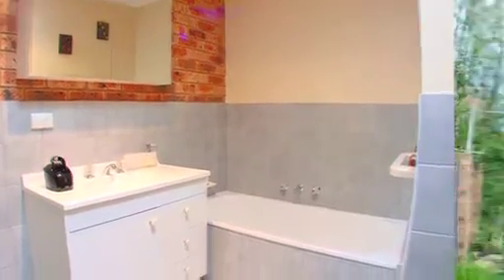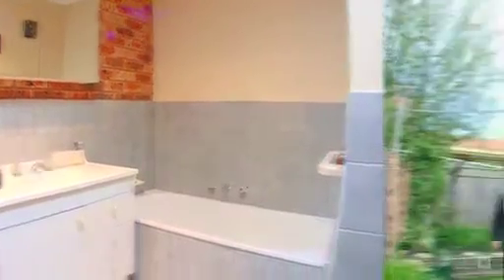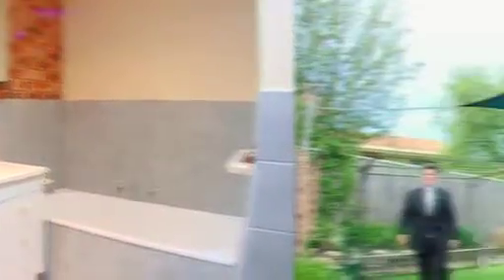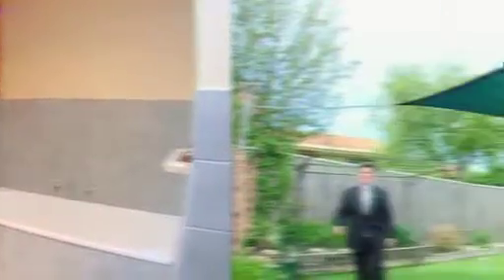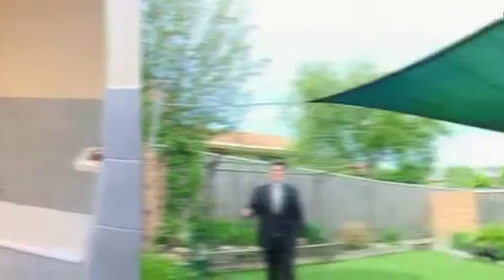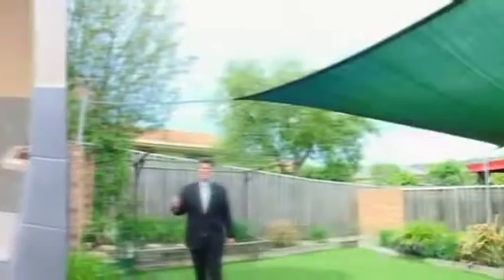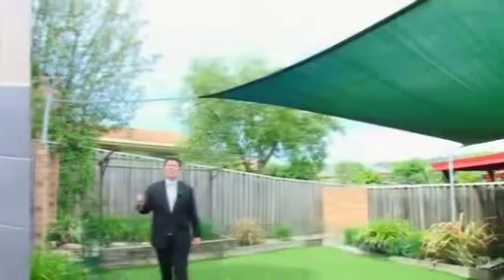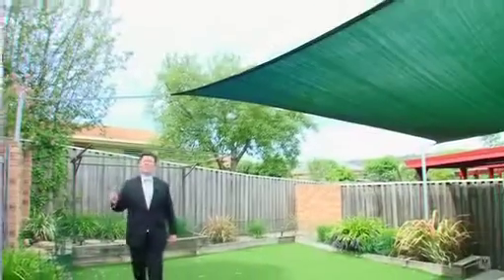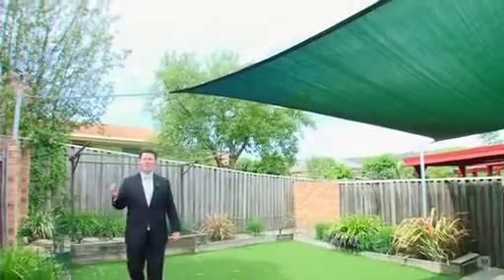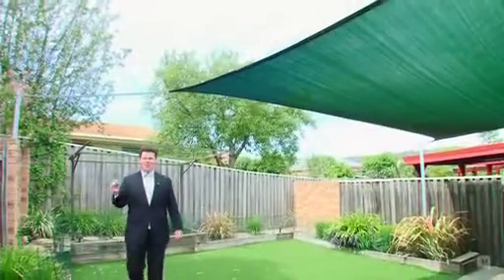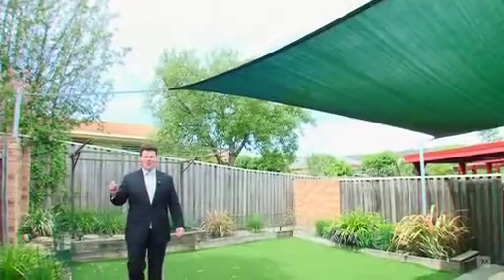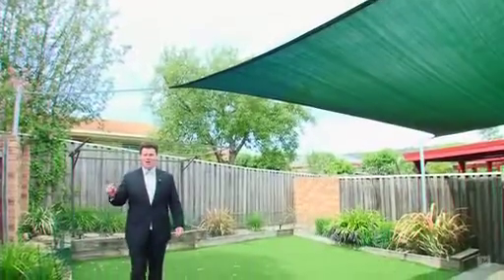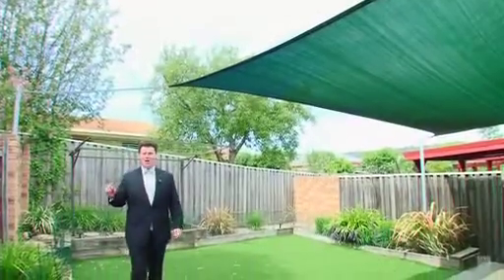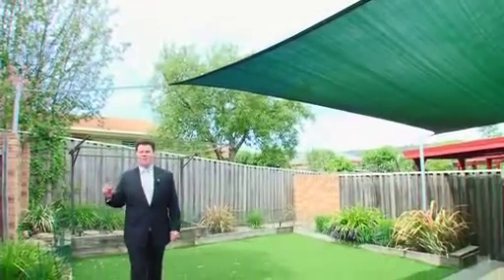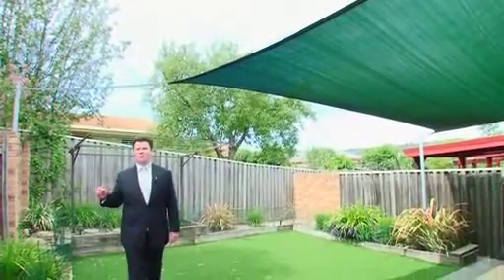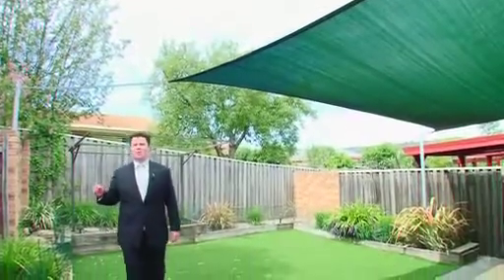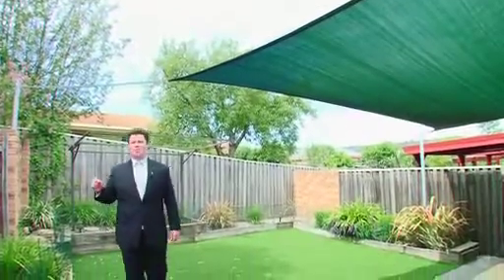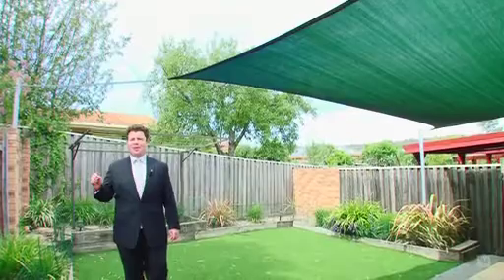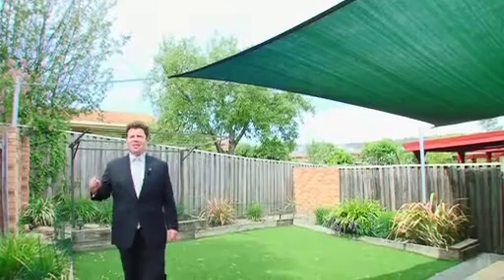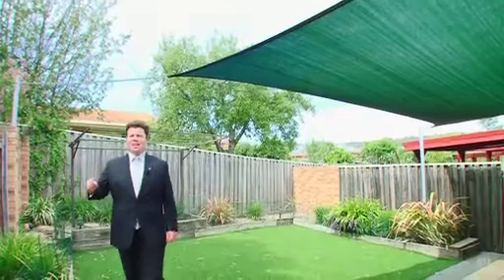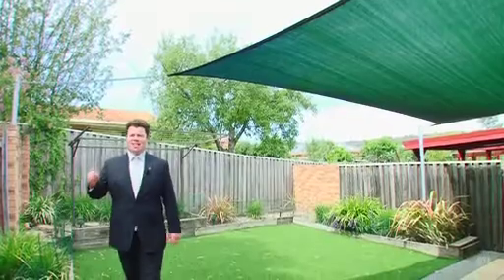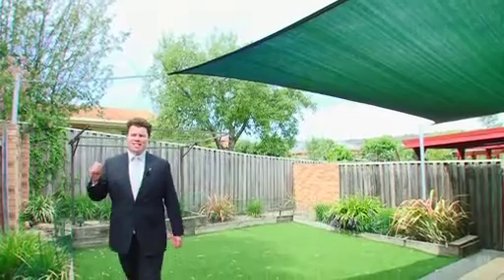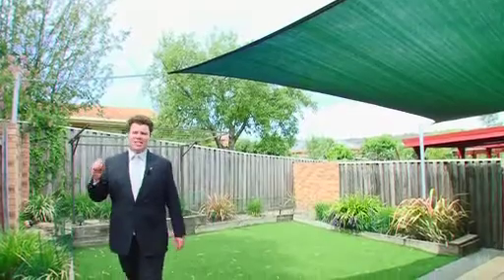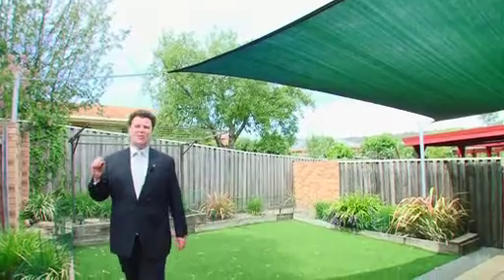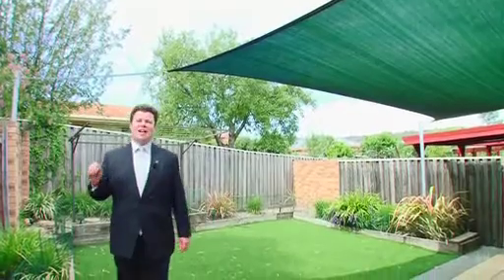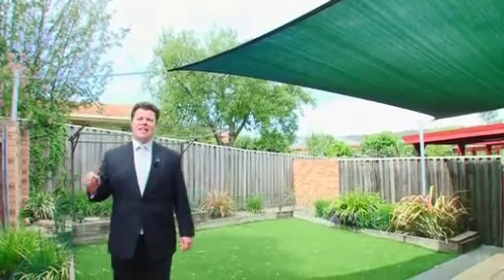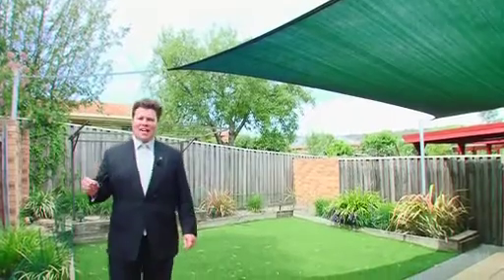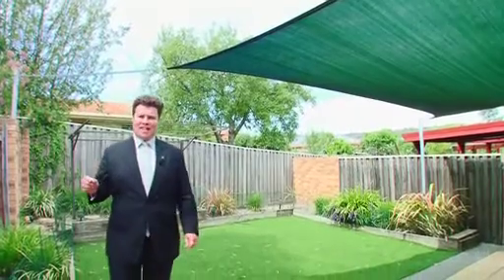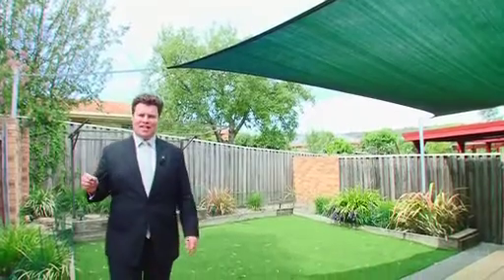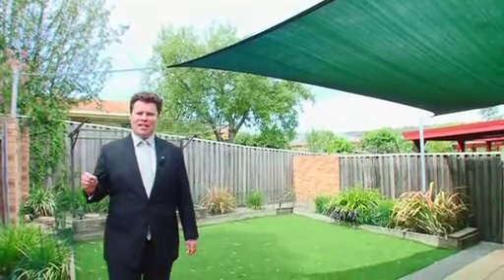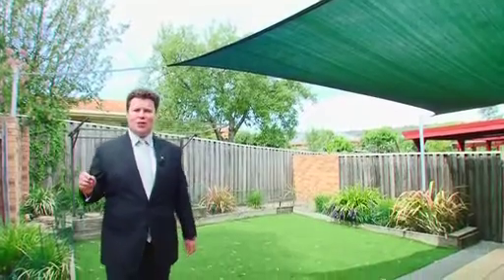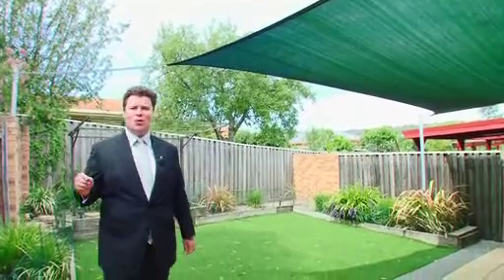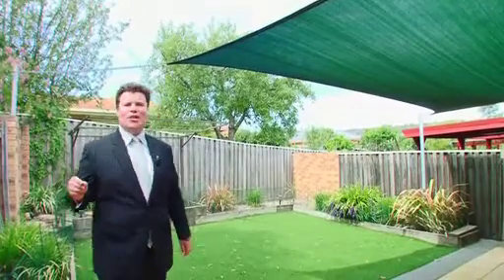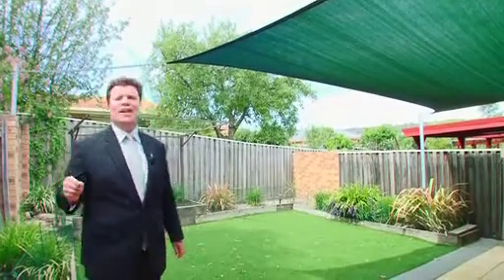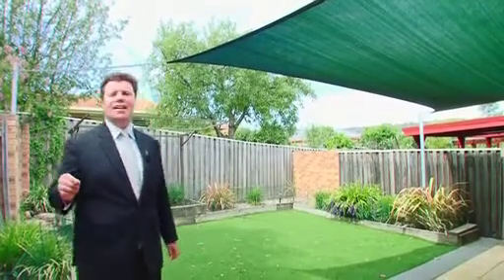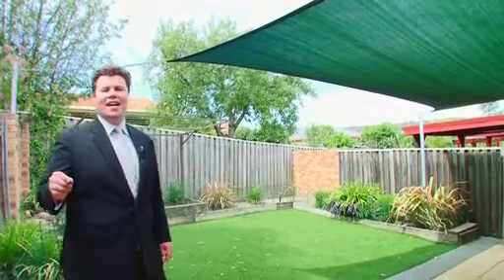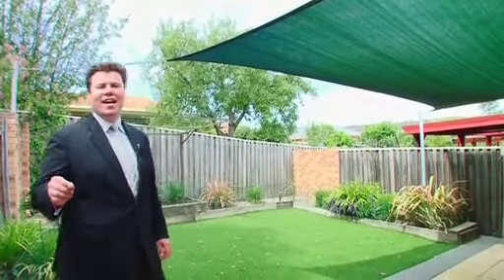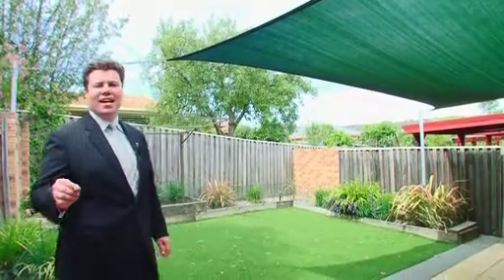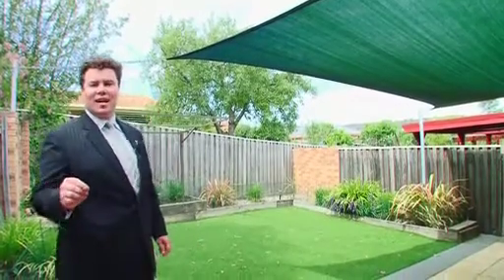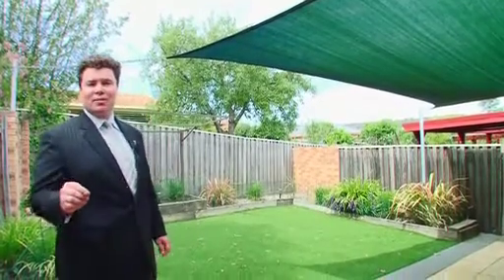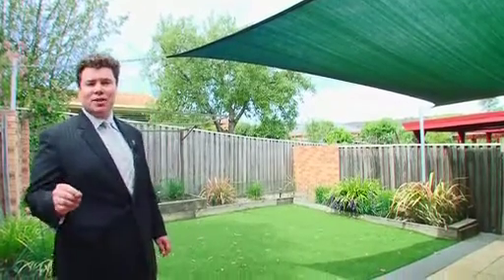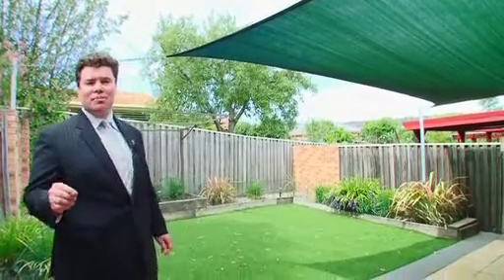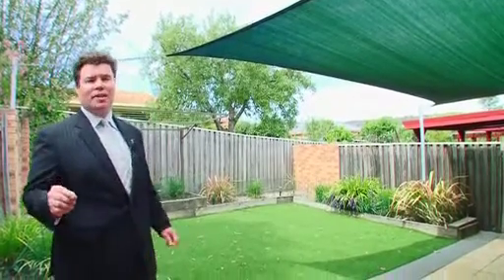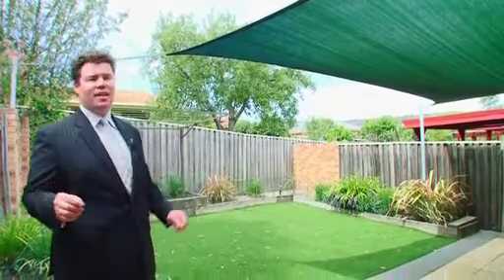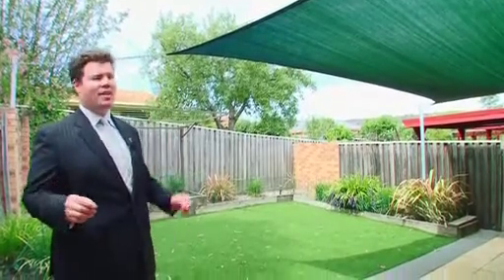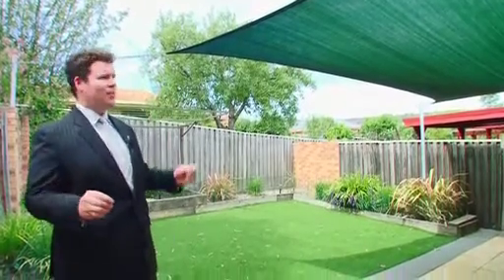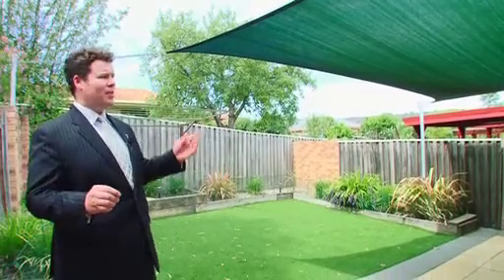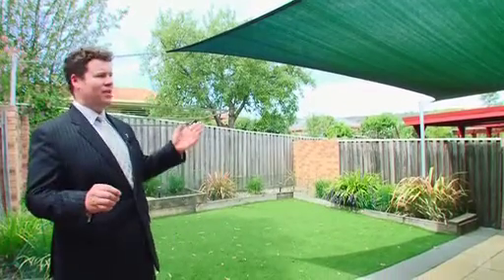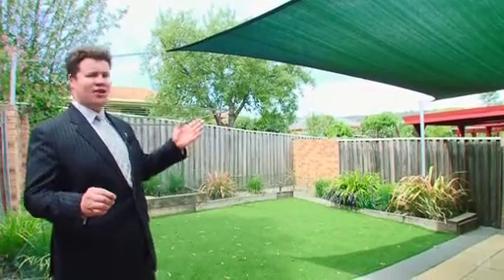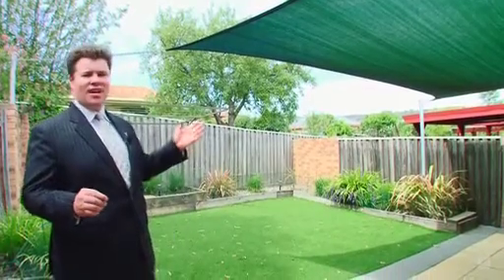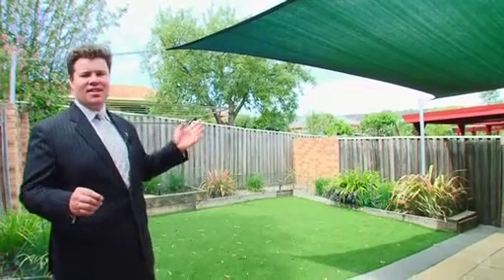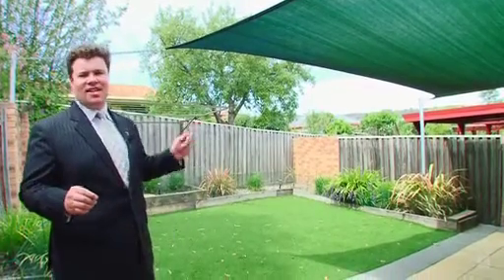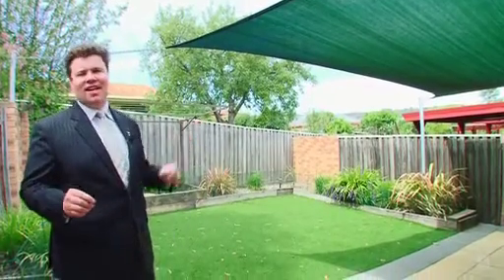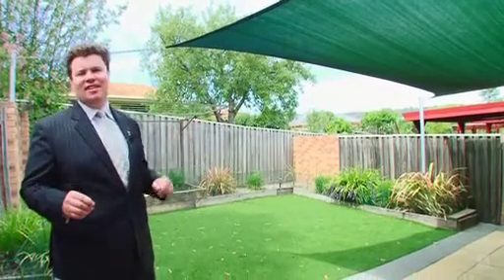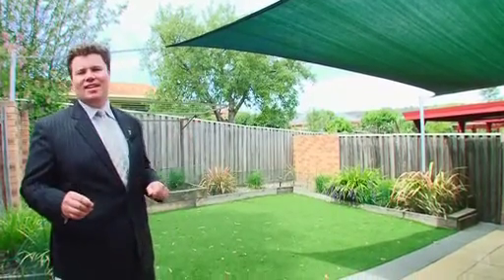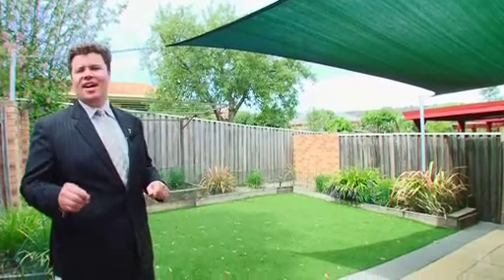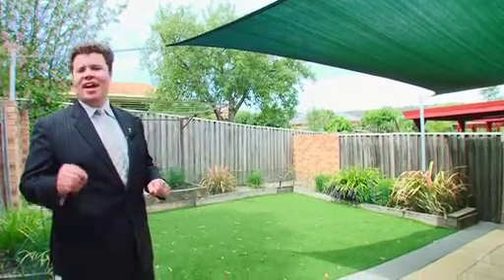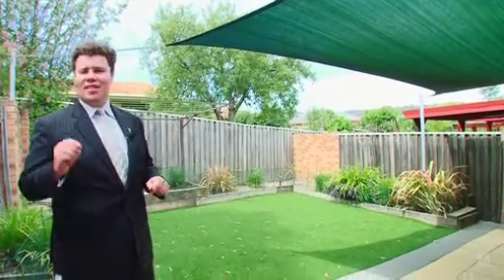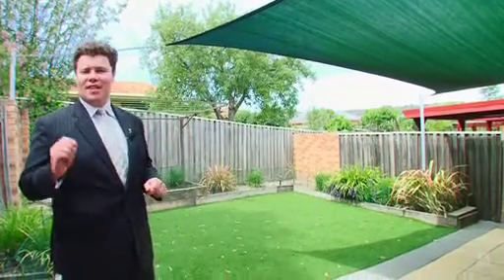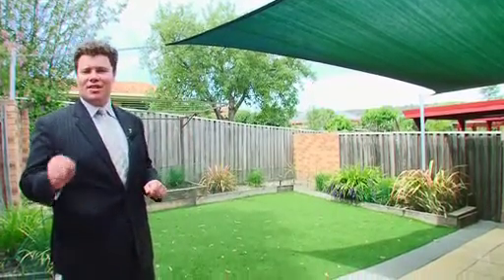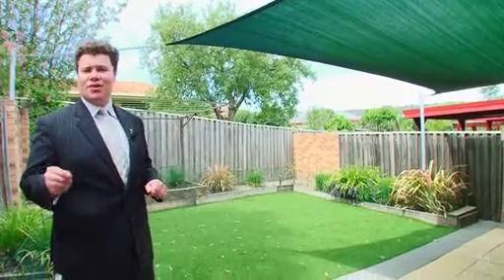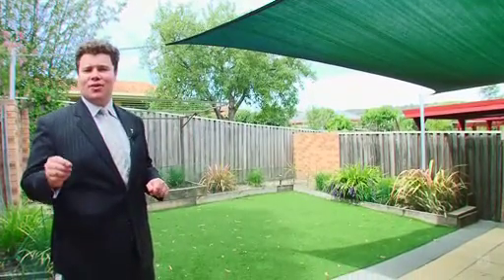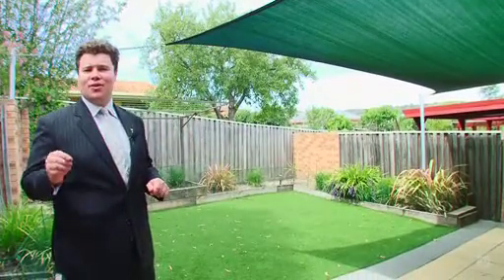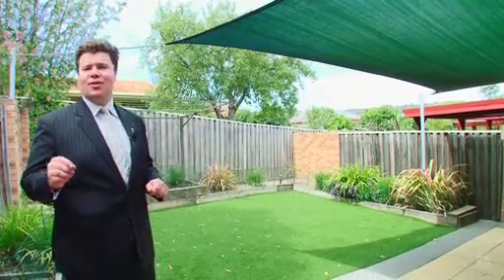The thing I love about this property is this fantastic courtyard. It comes complete with a shade sail.